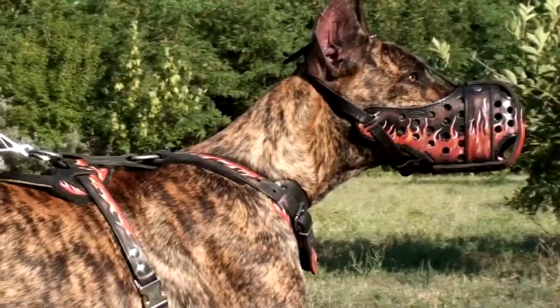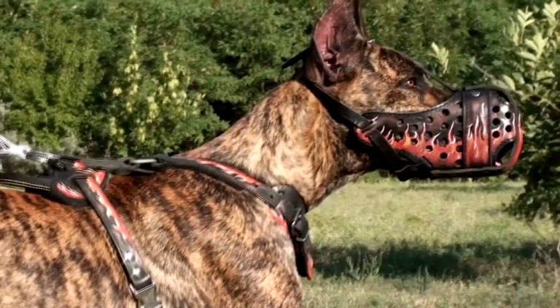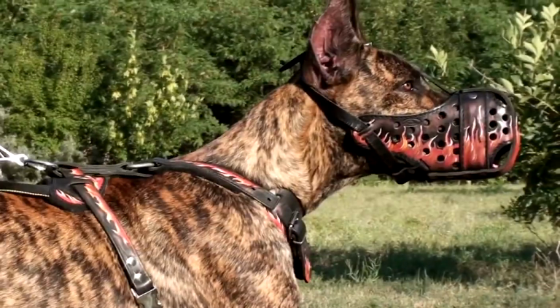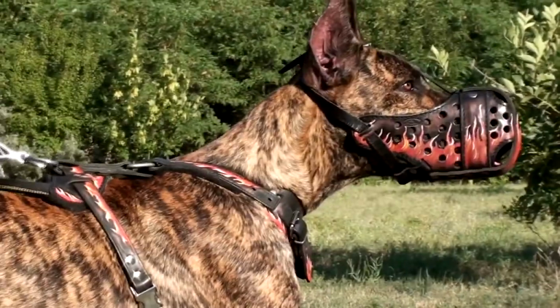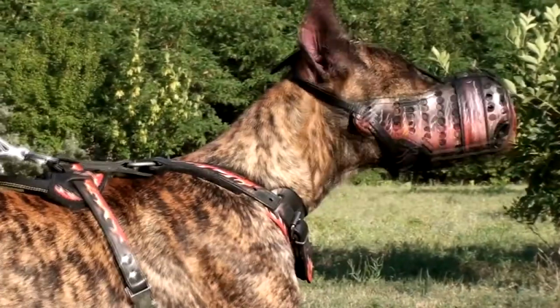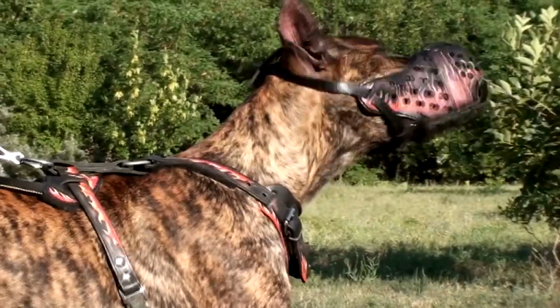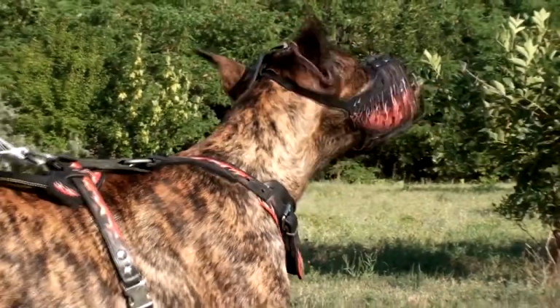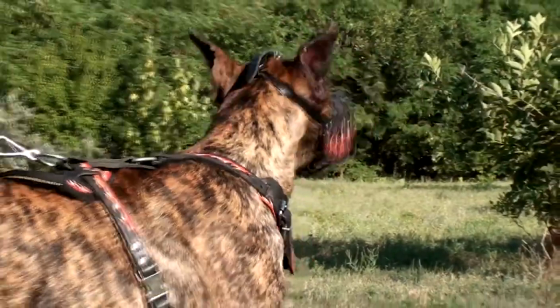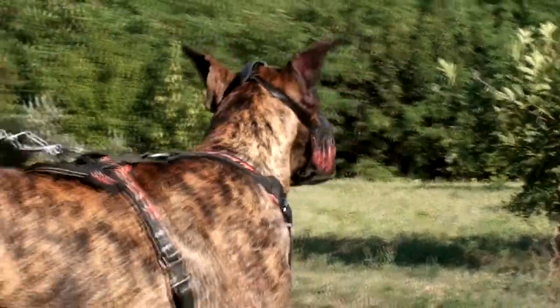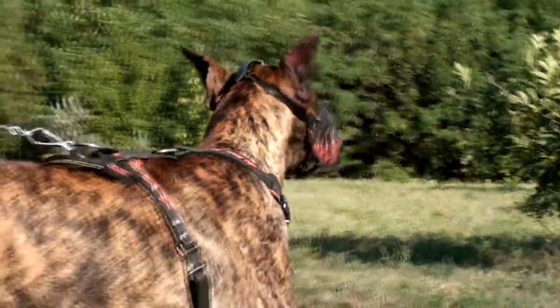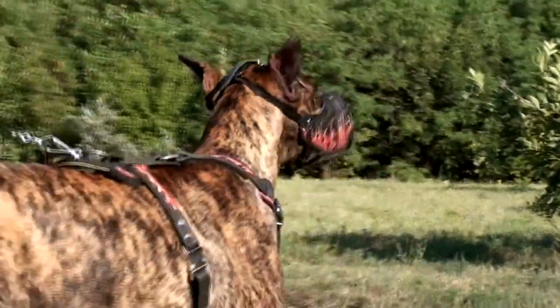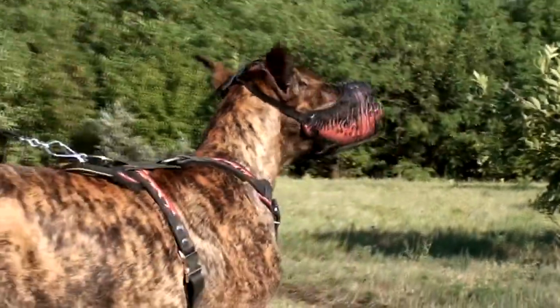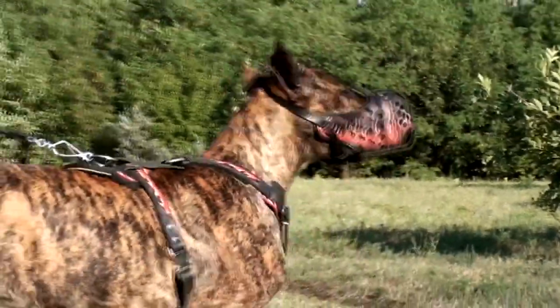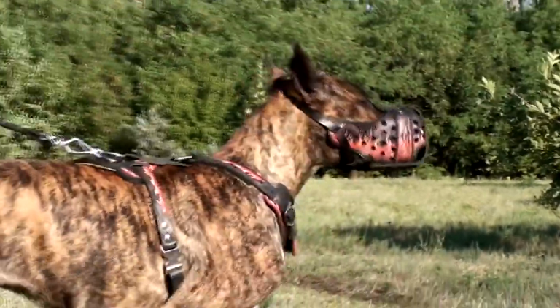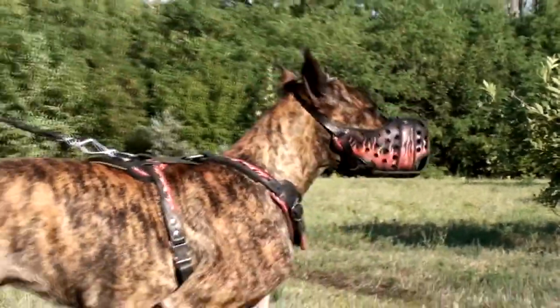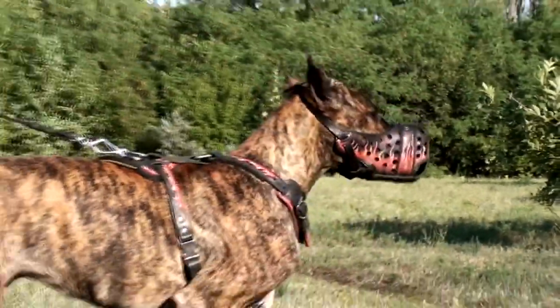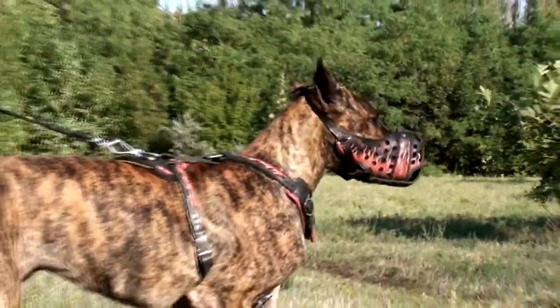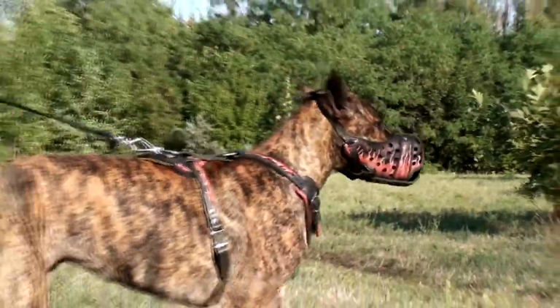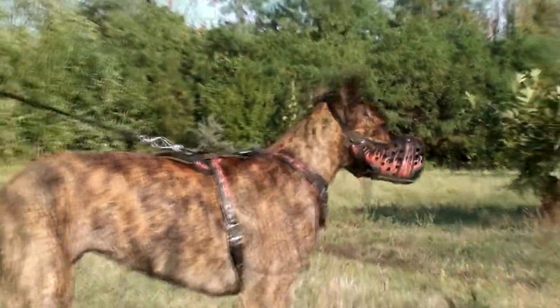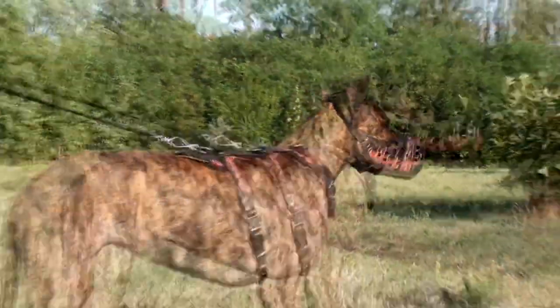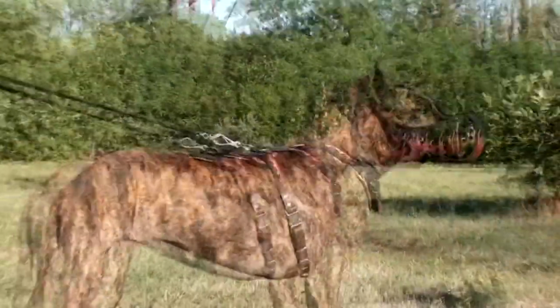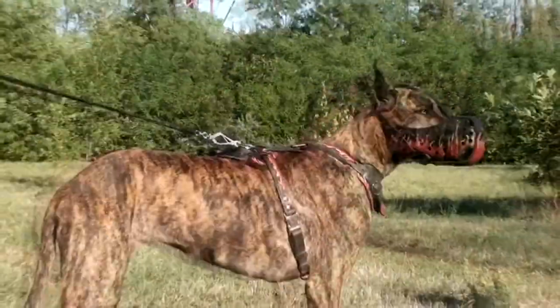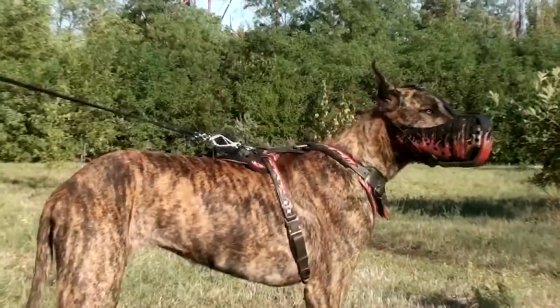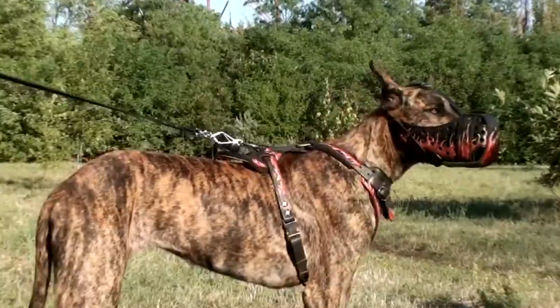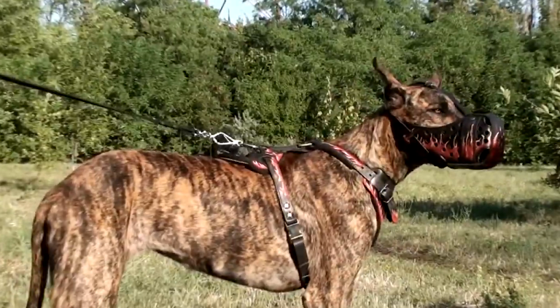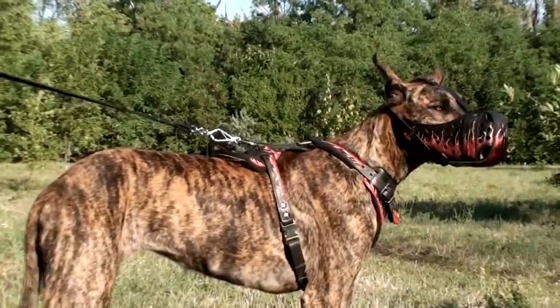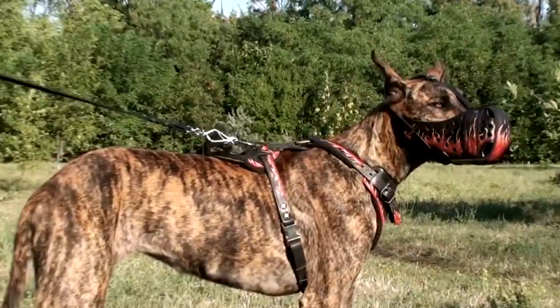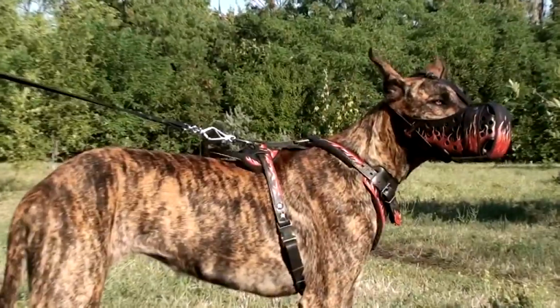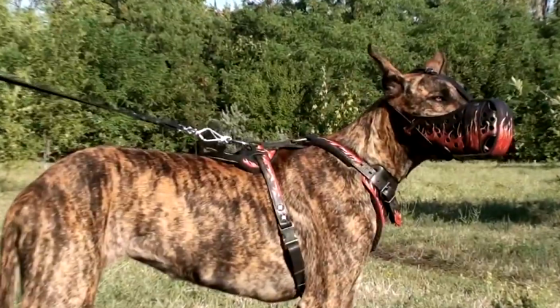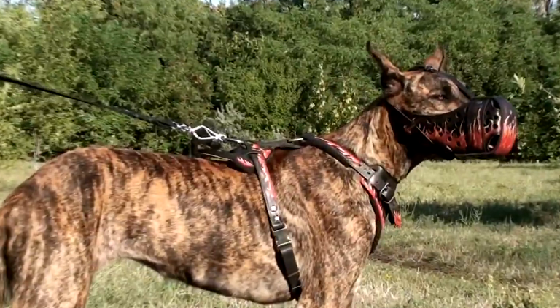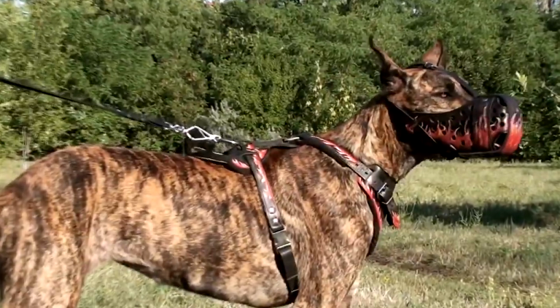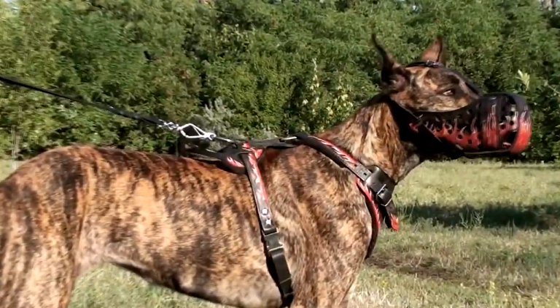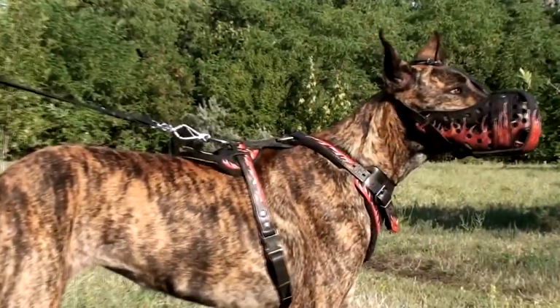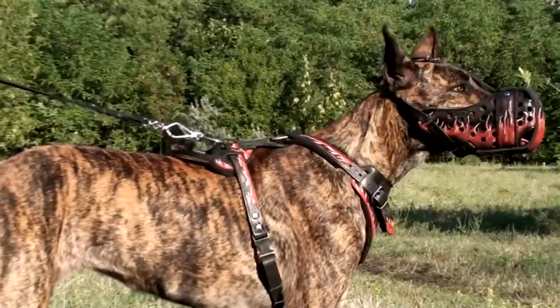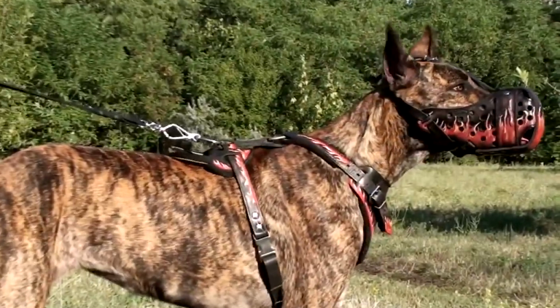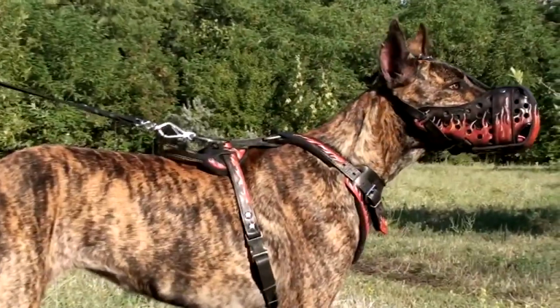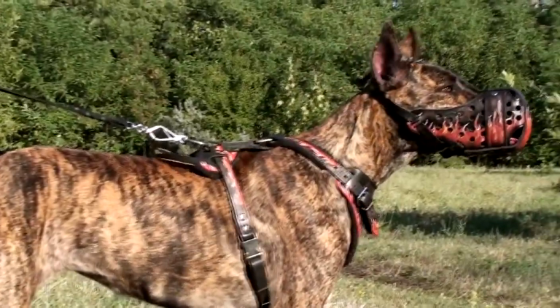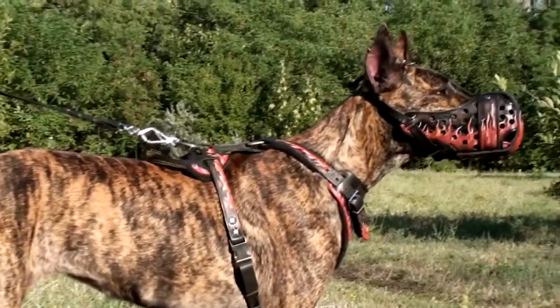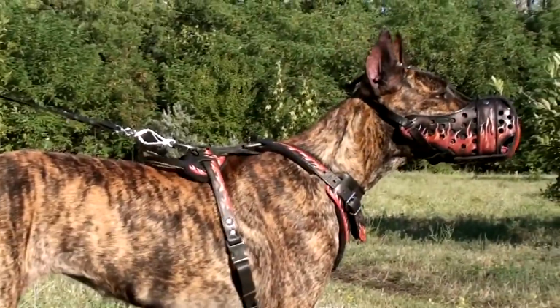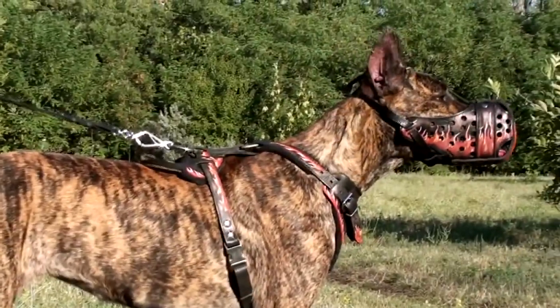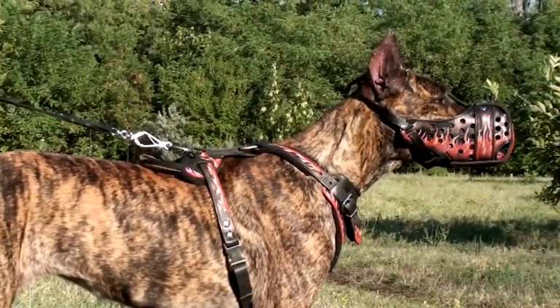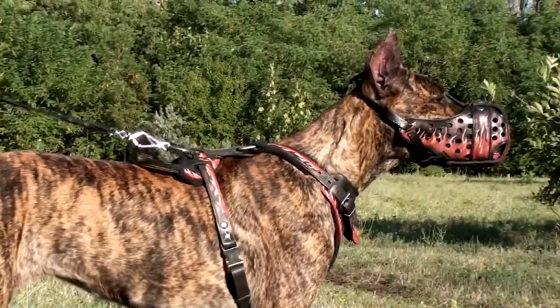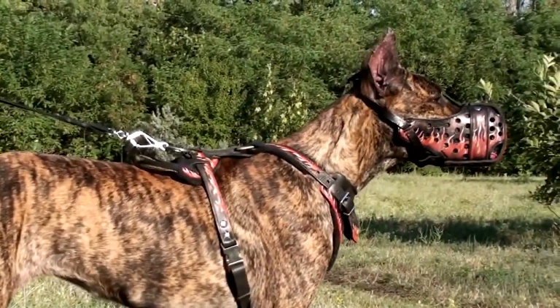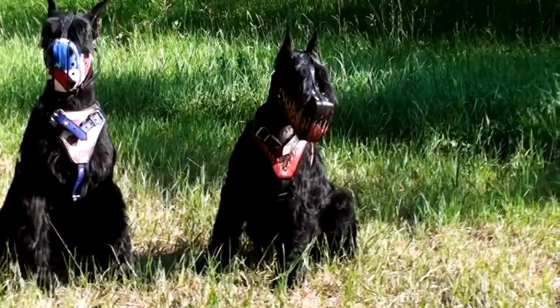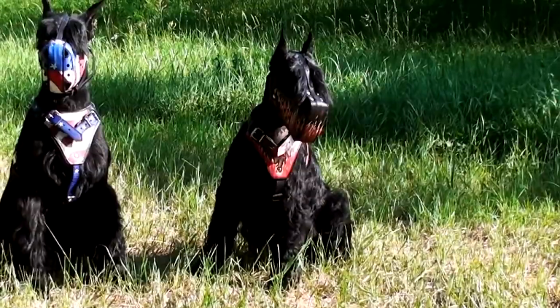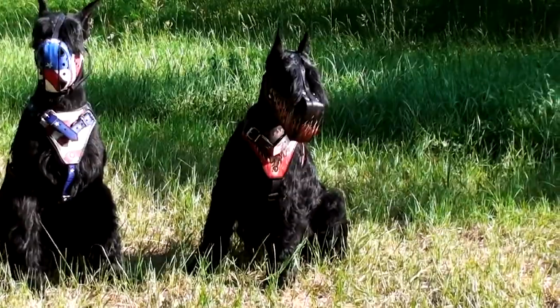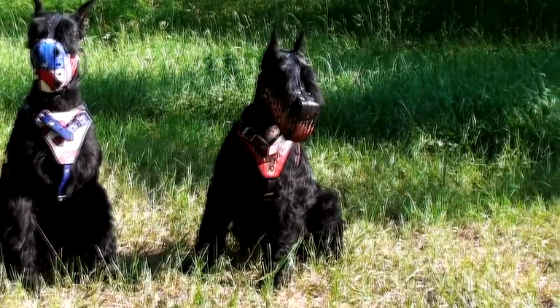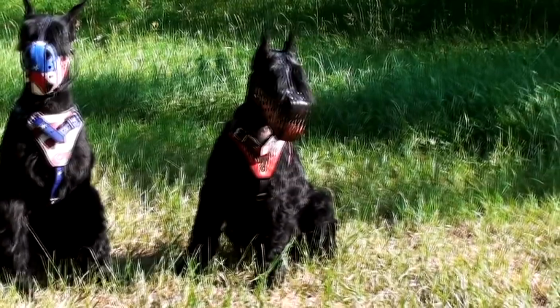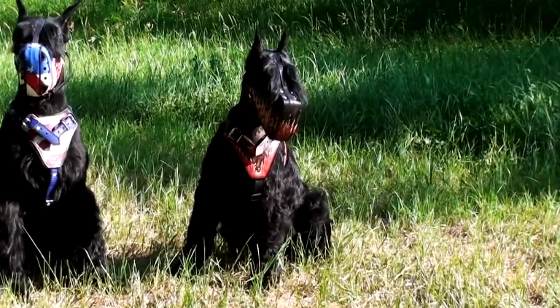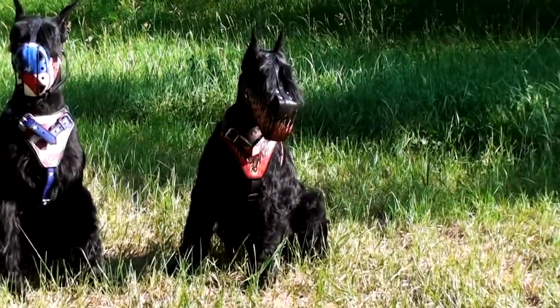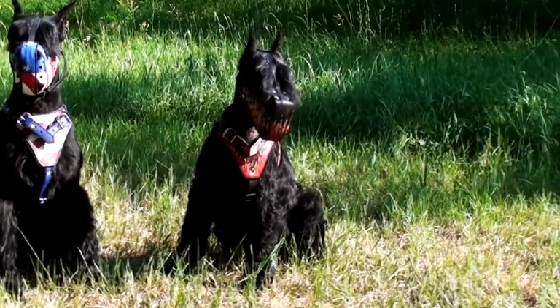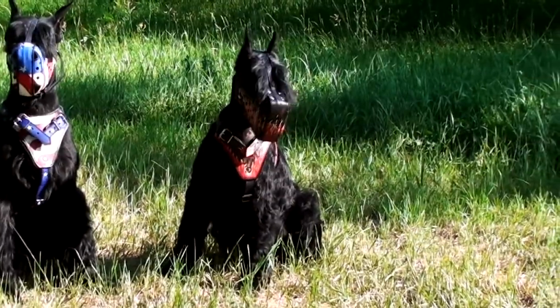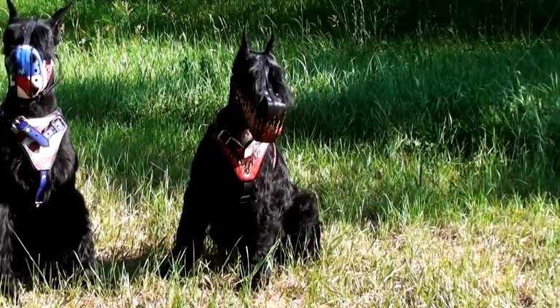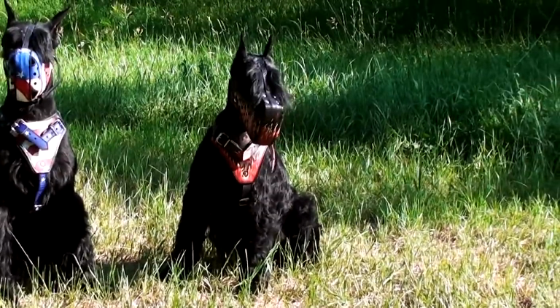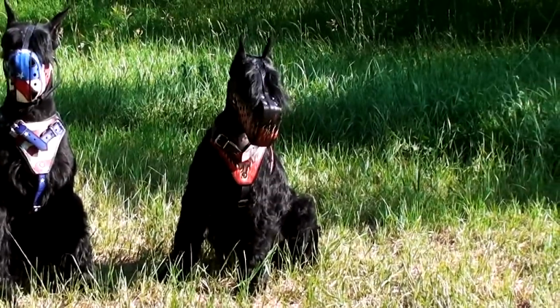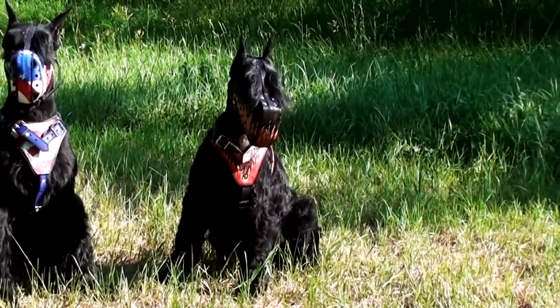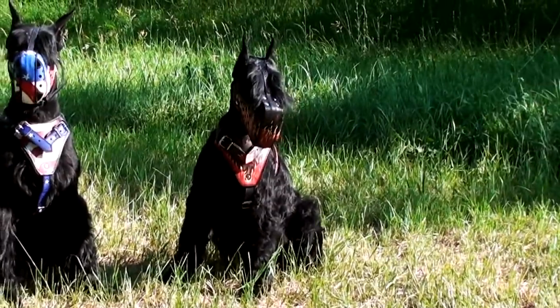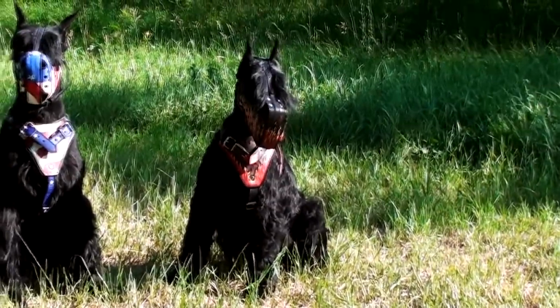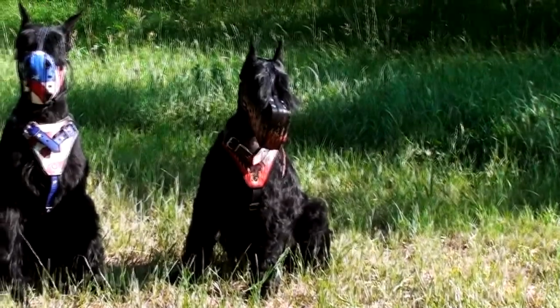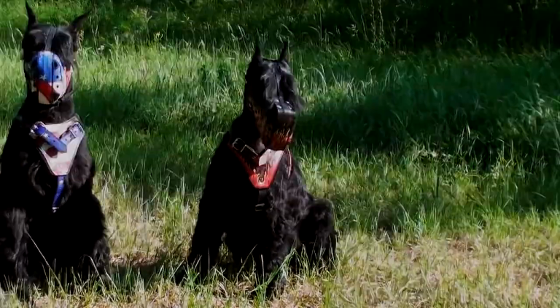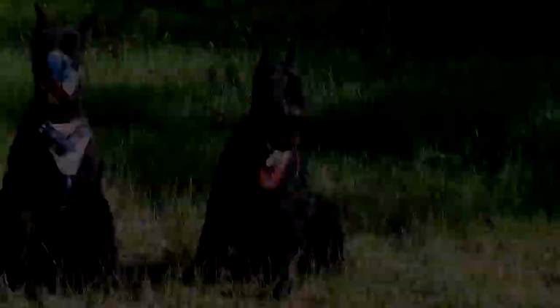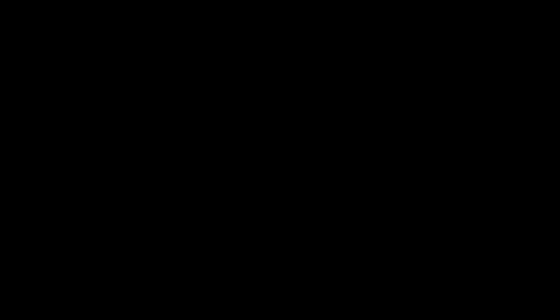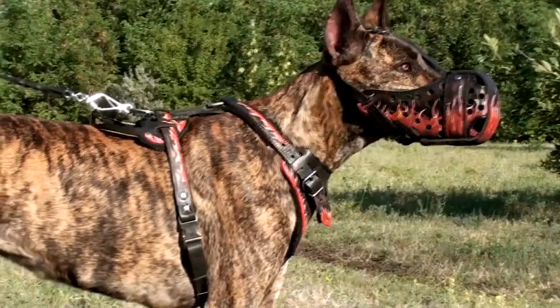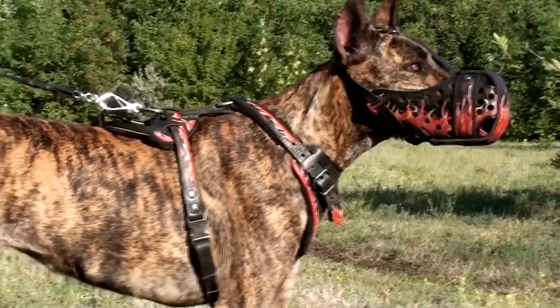This is a great choice for enhanced bite protection while training and while walking your dog in style.